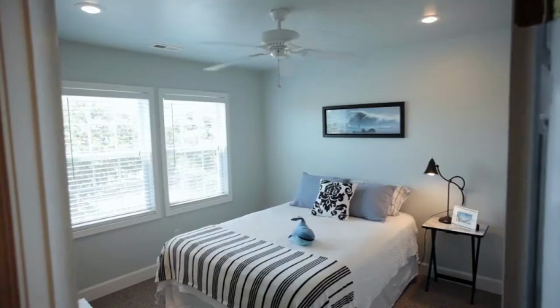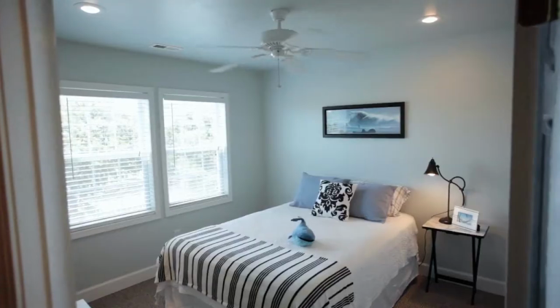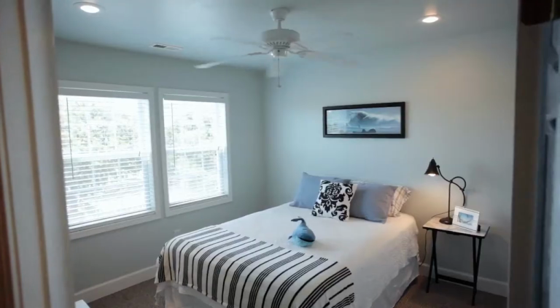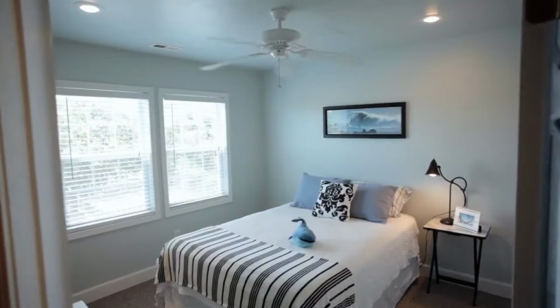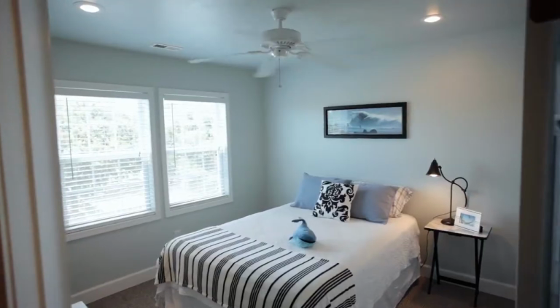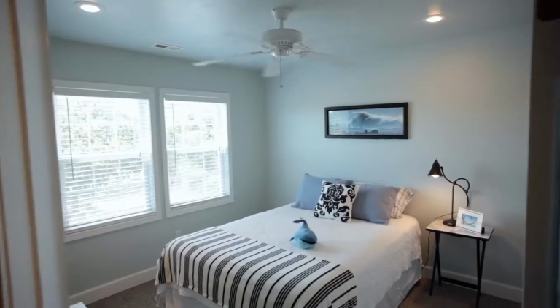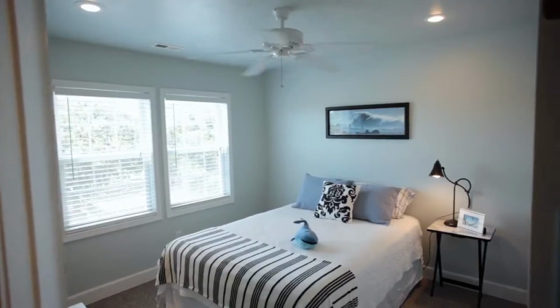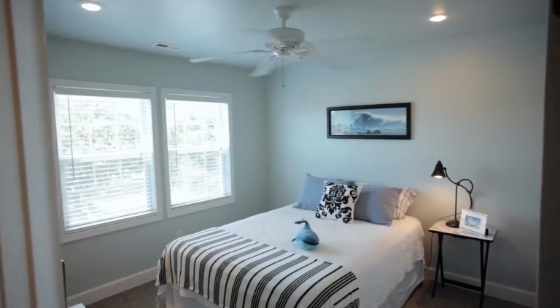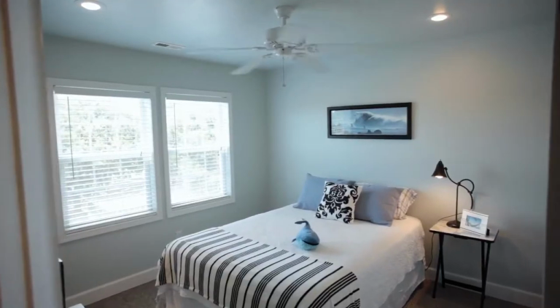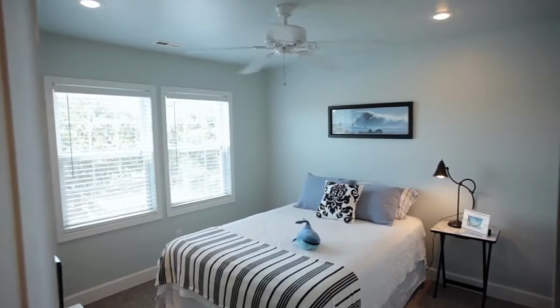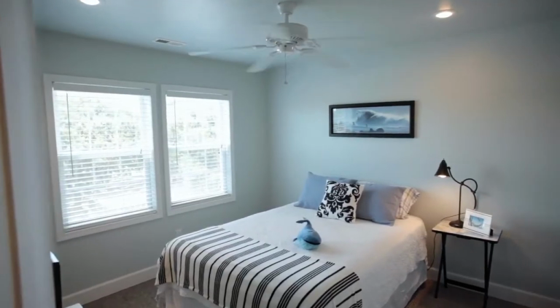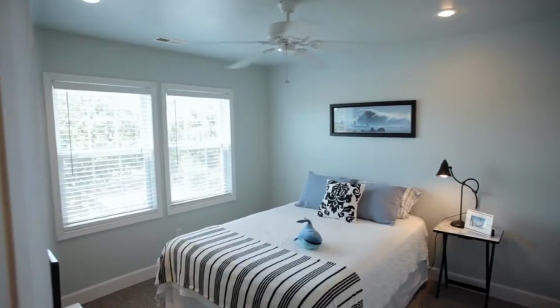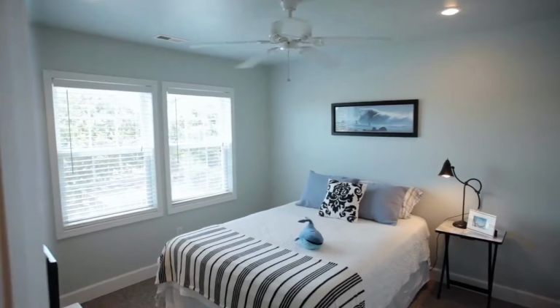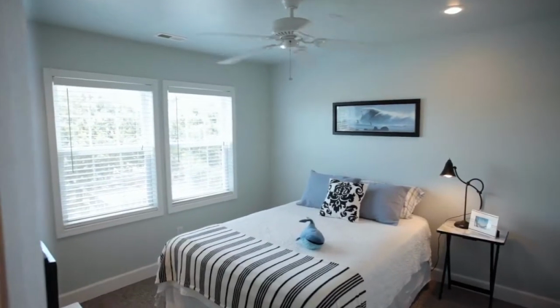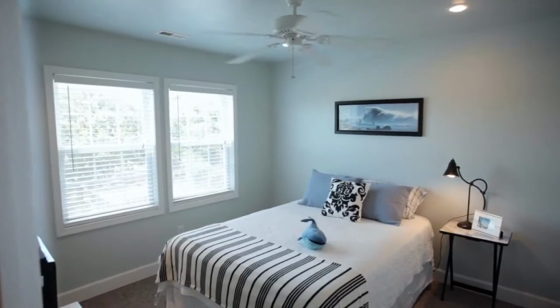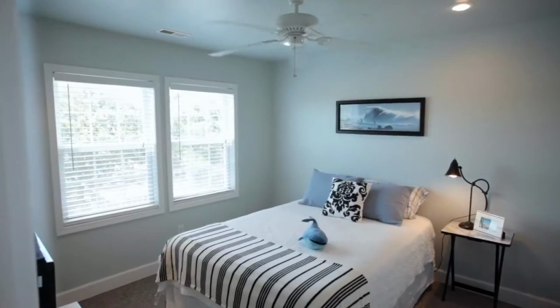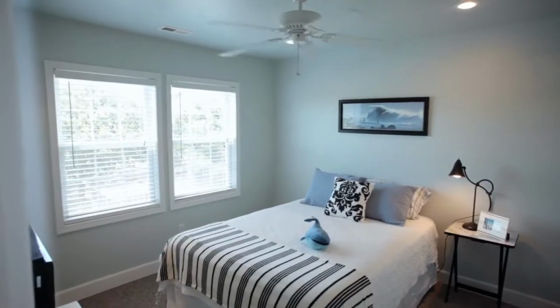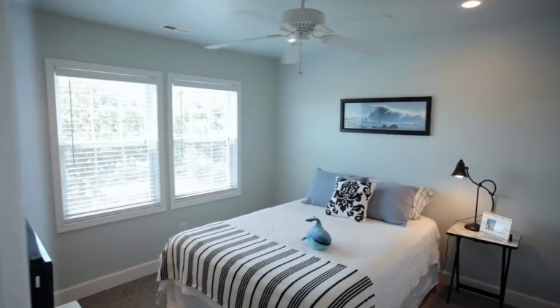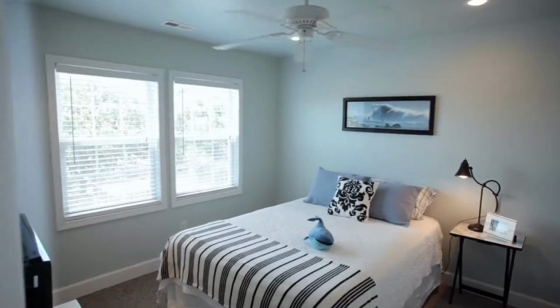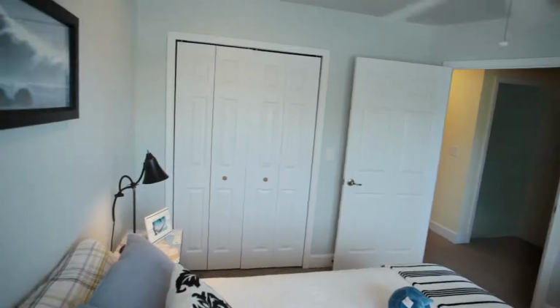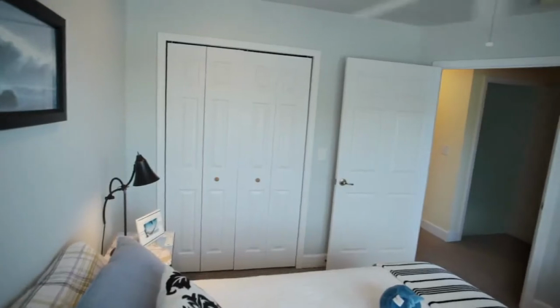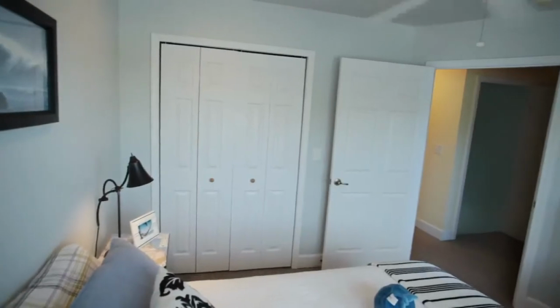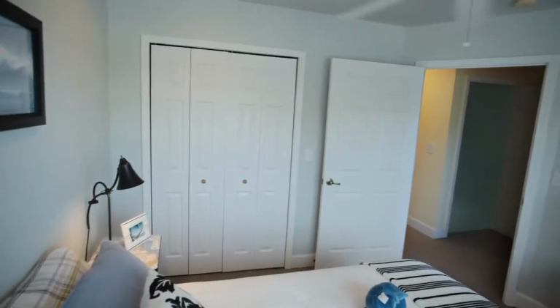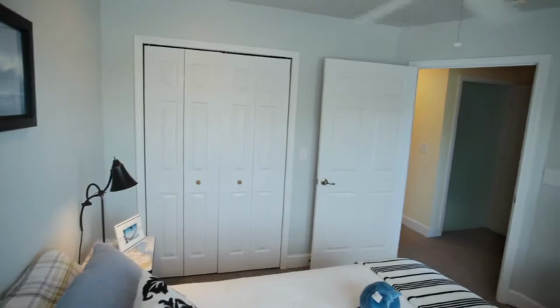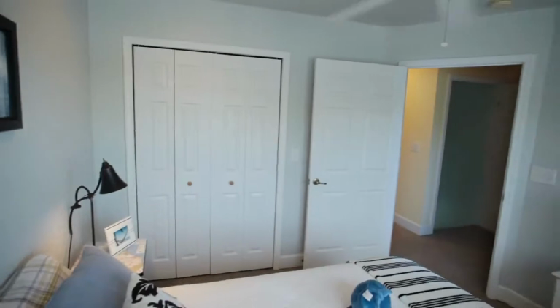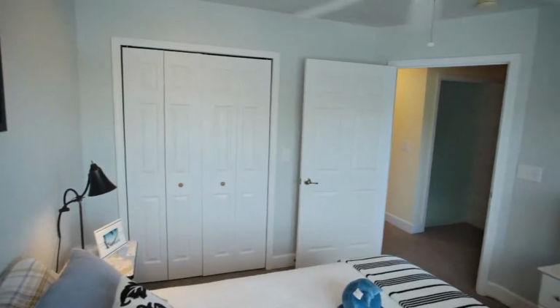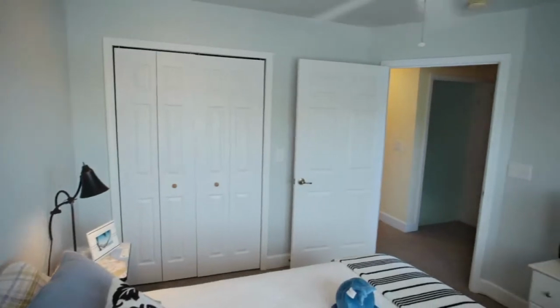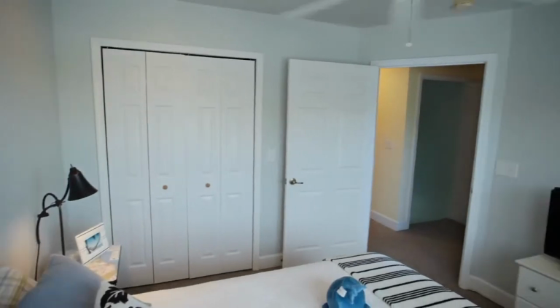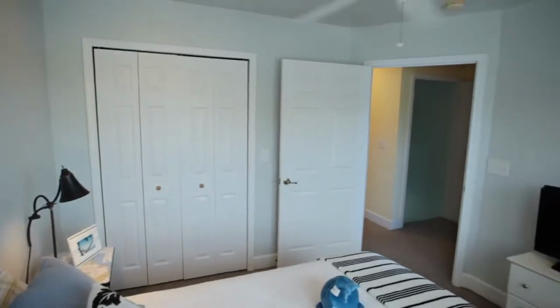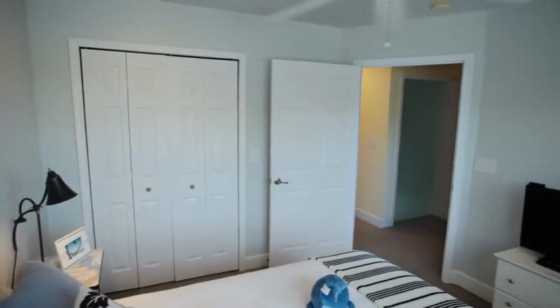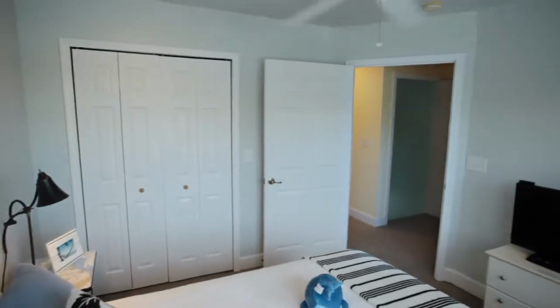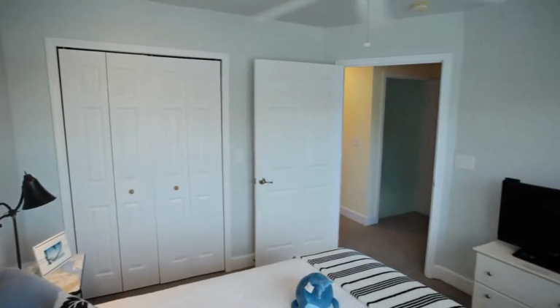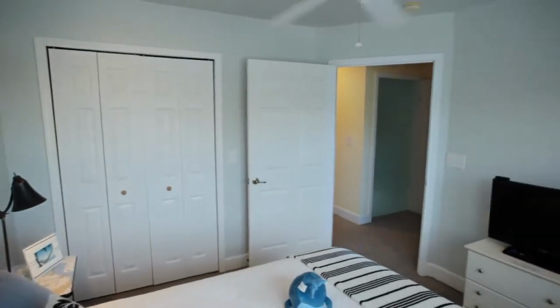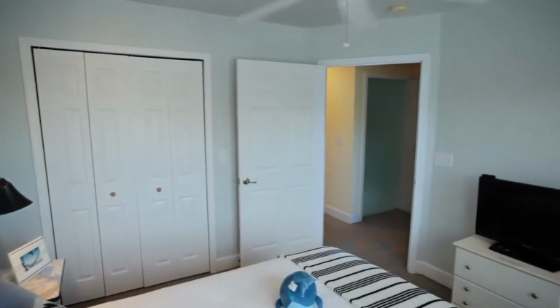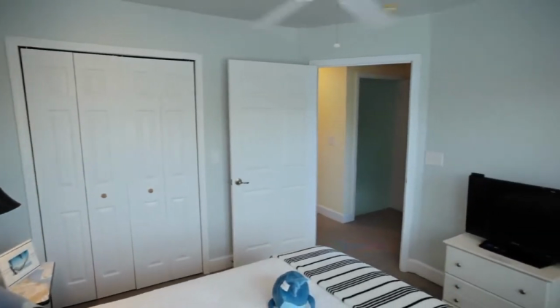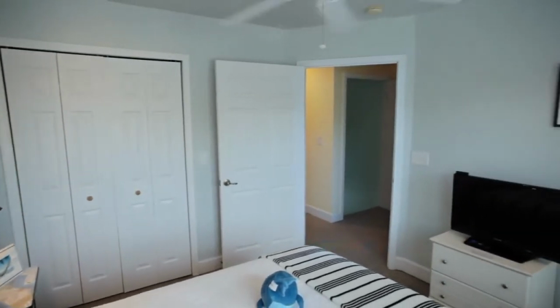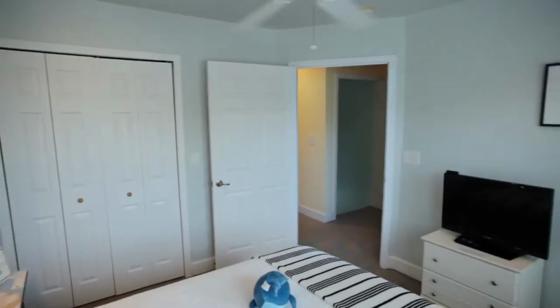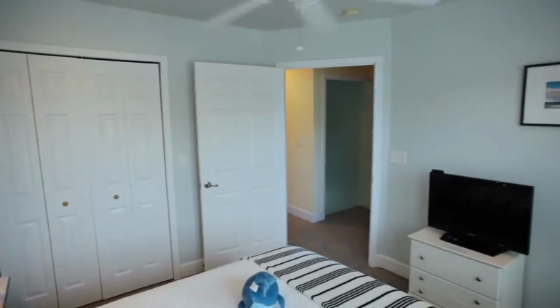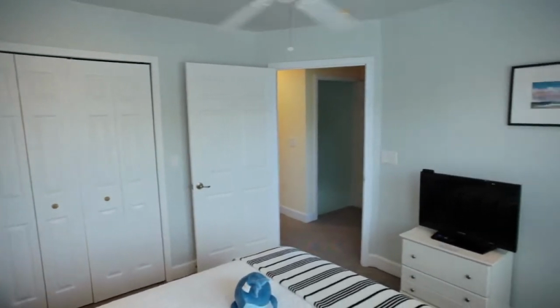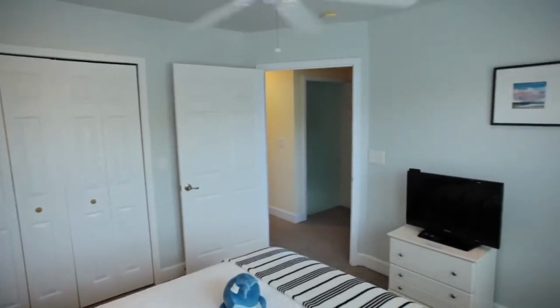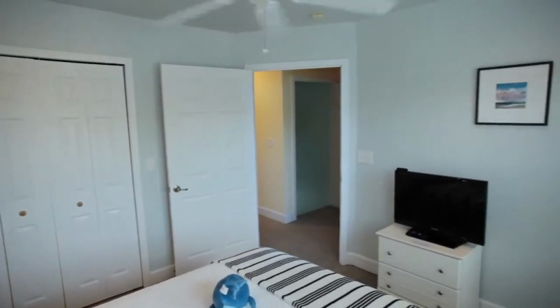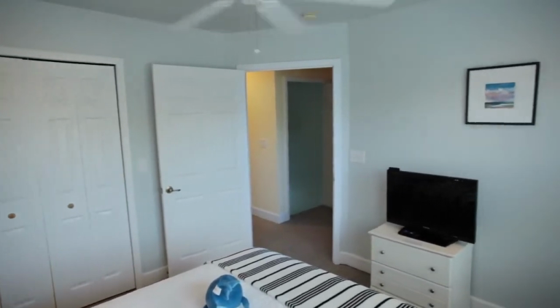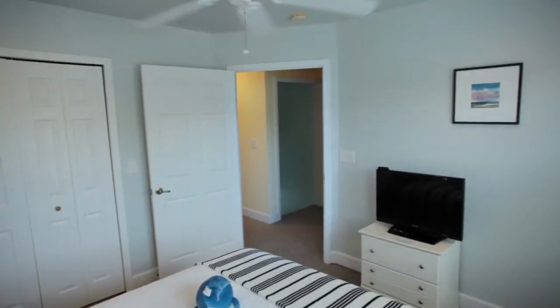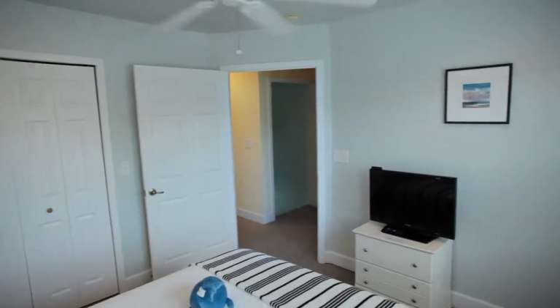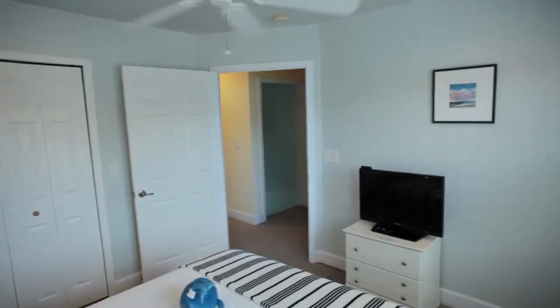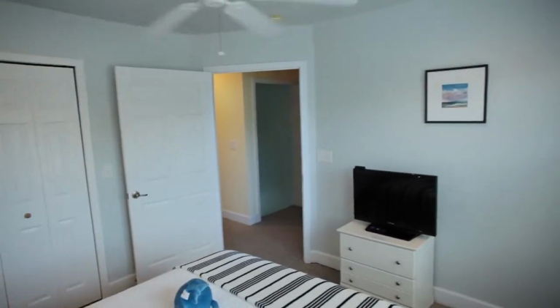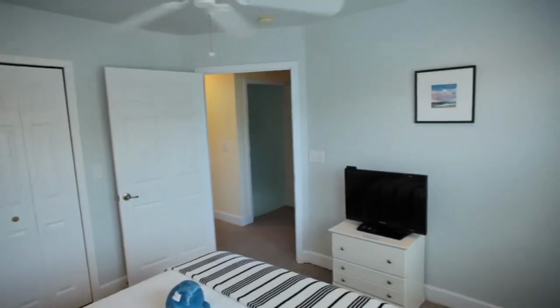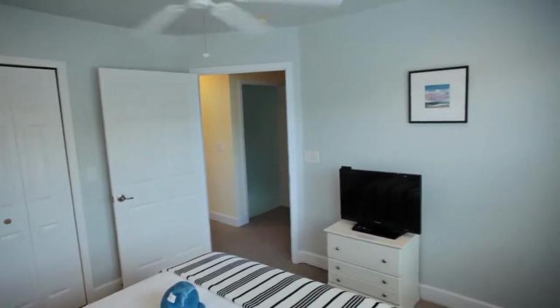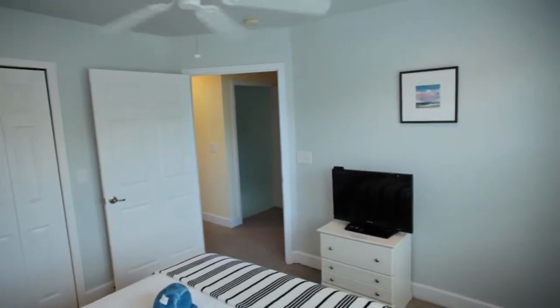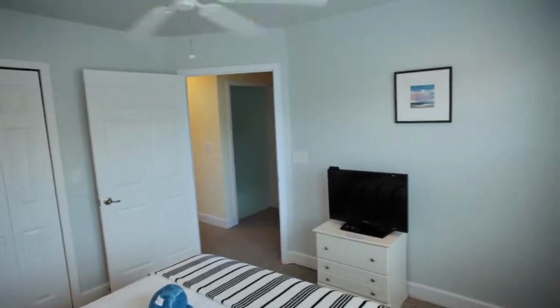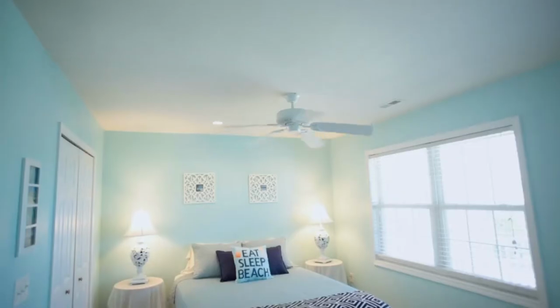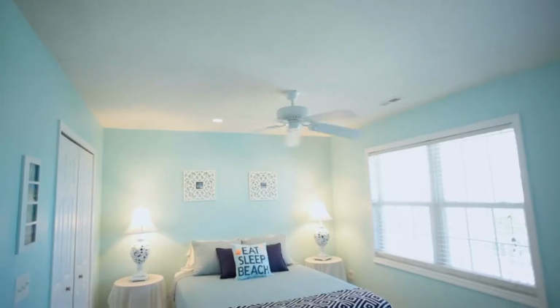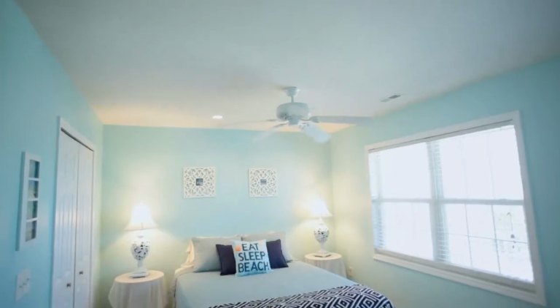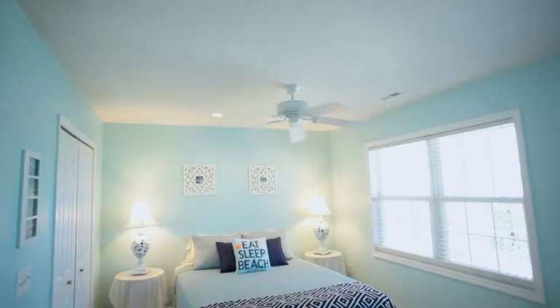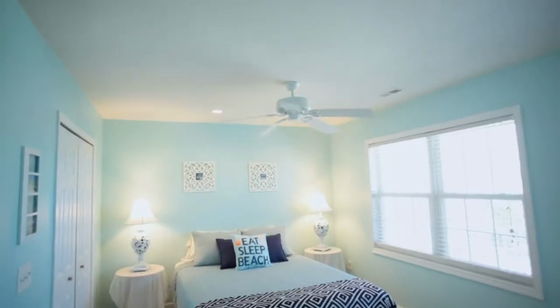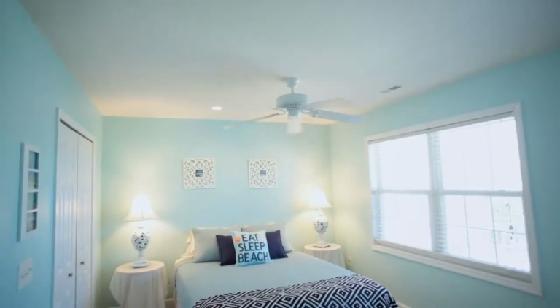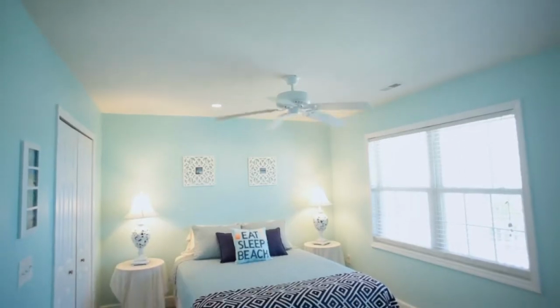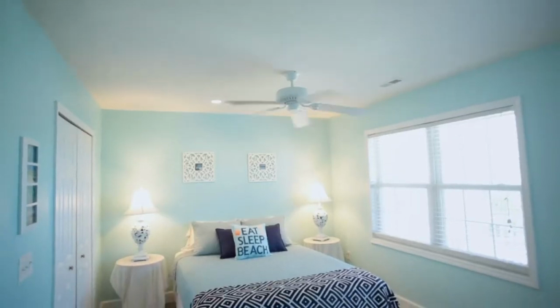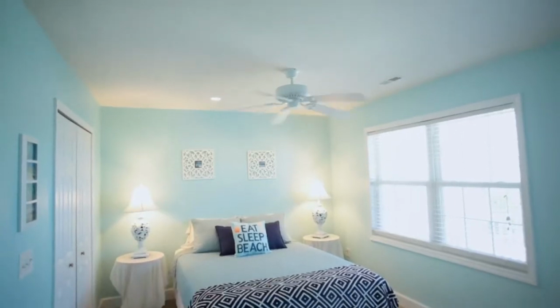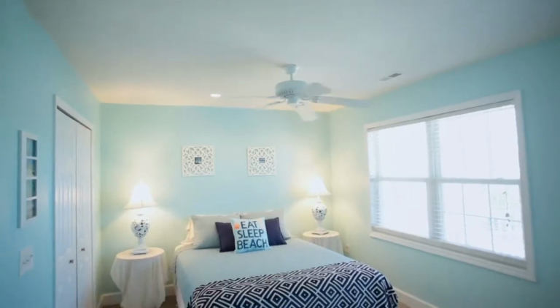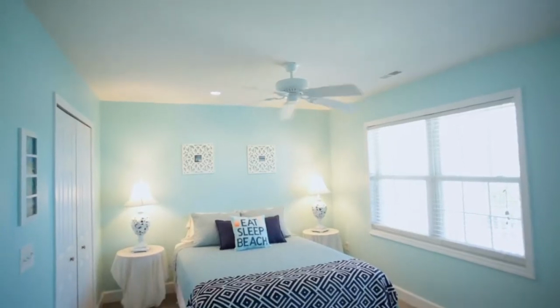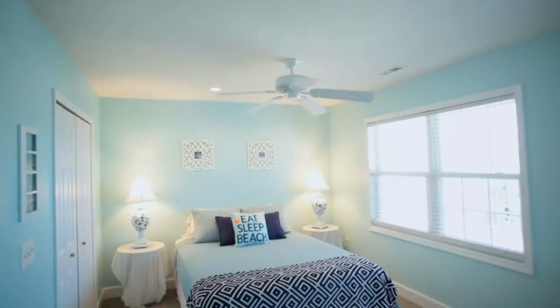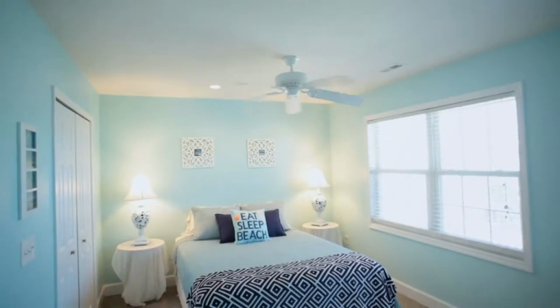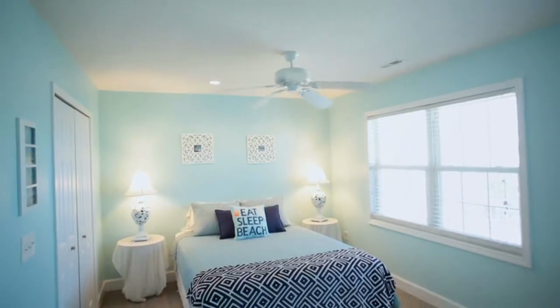The bedrooms are big for a beach house and offer plenty of closet space for long-term visitors or short-term rental guests.